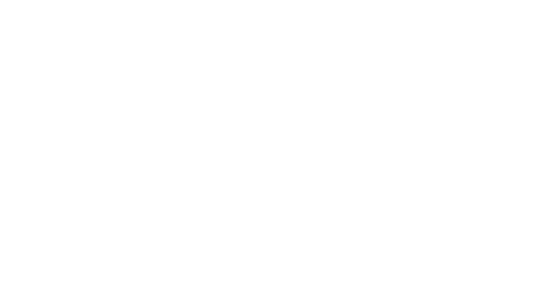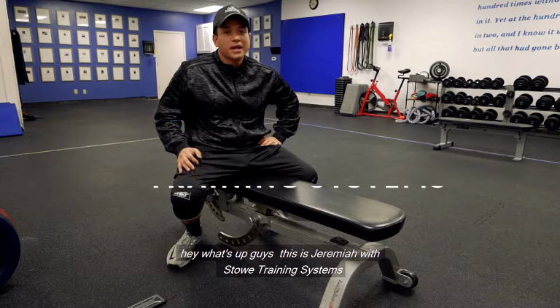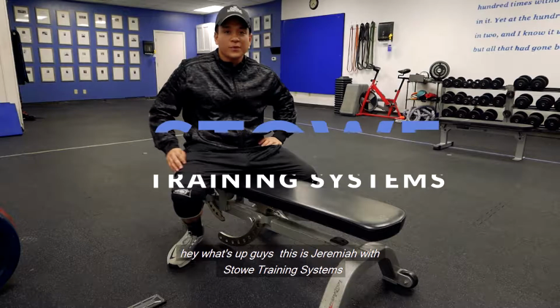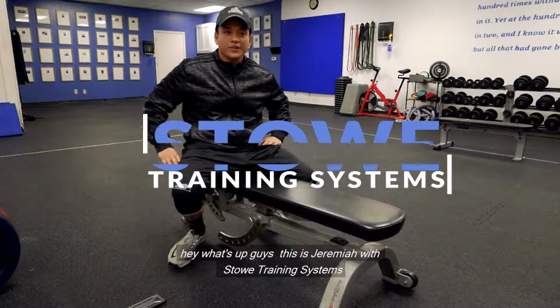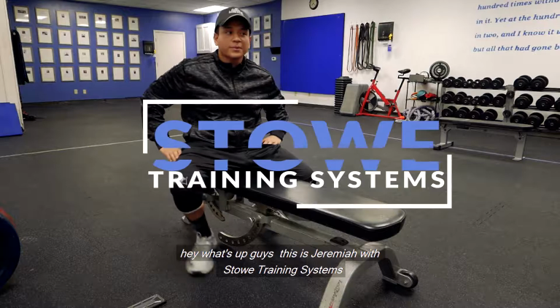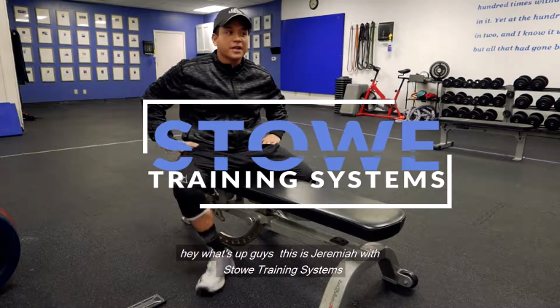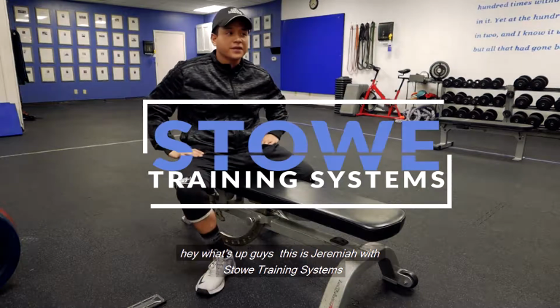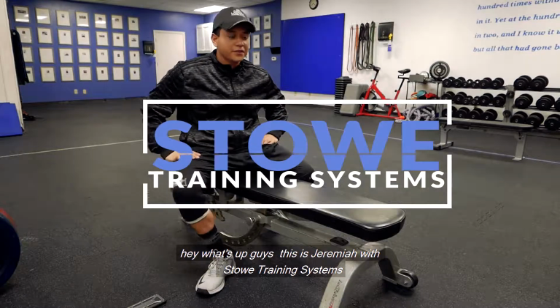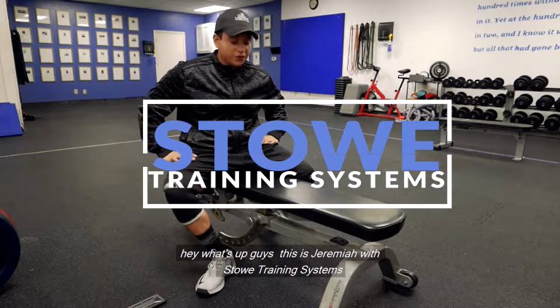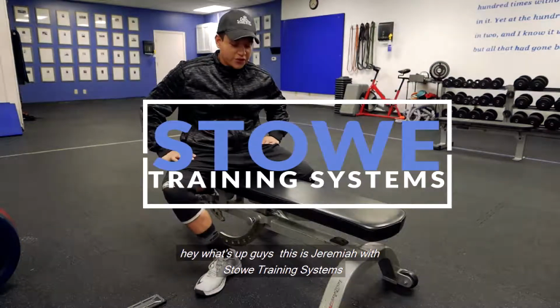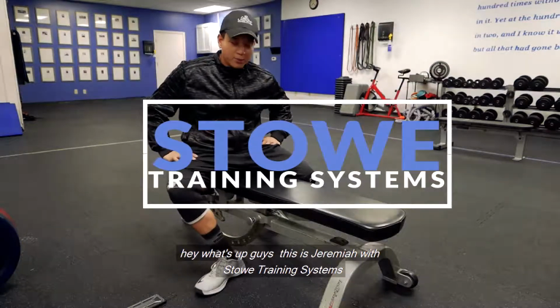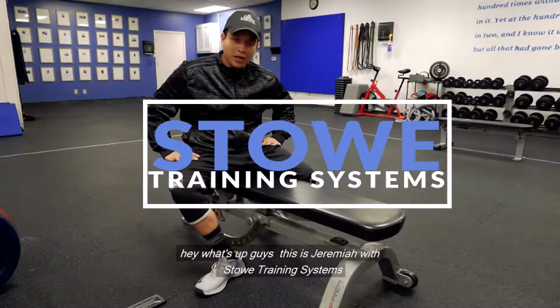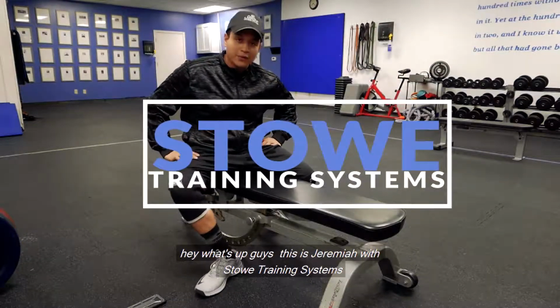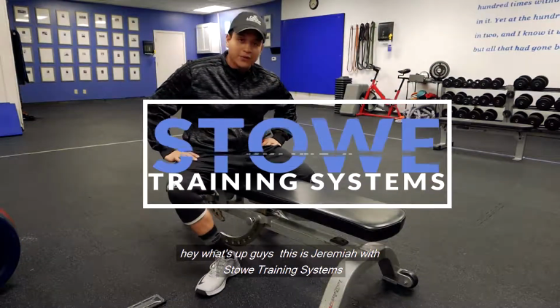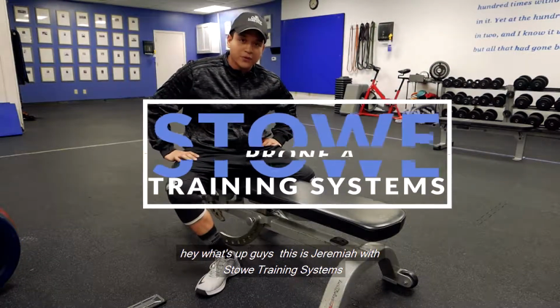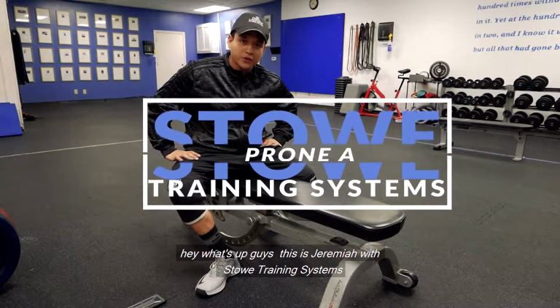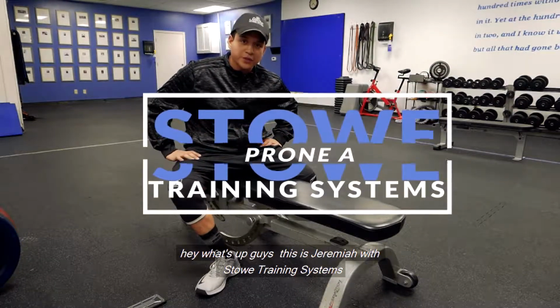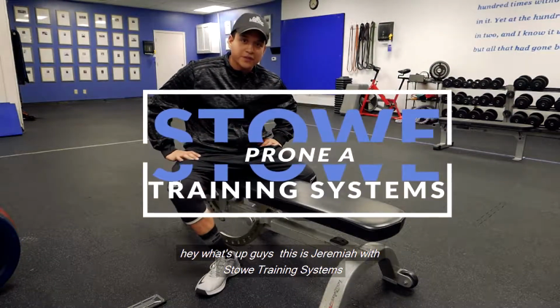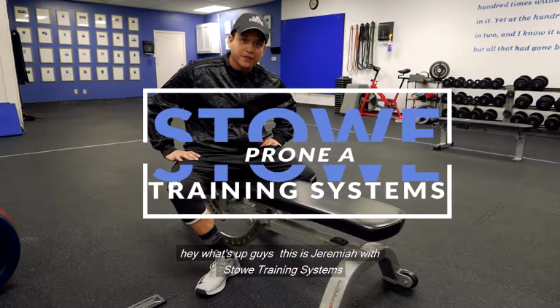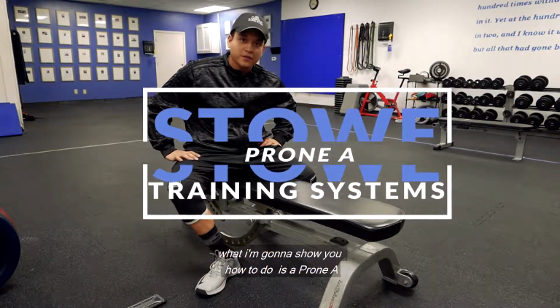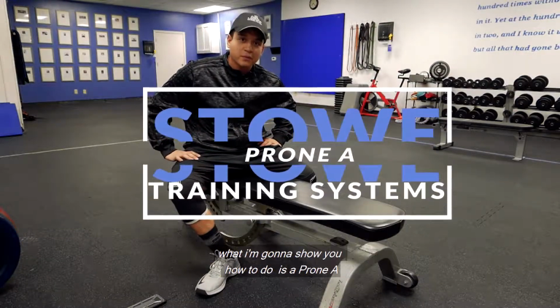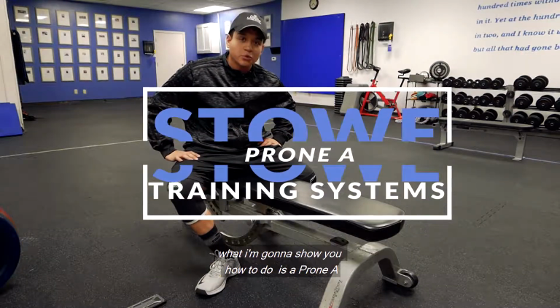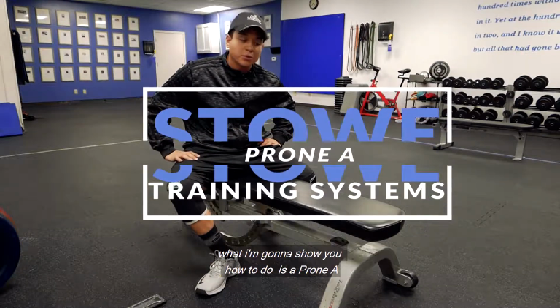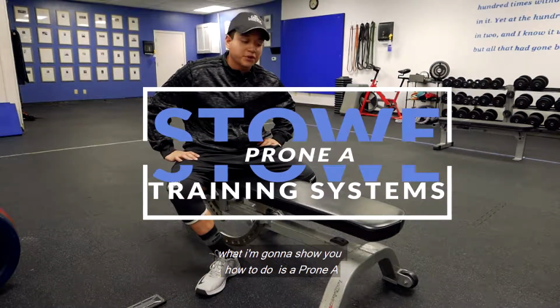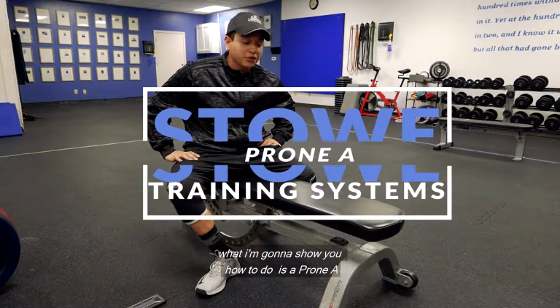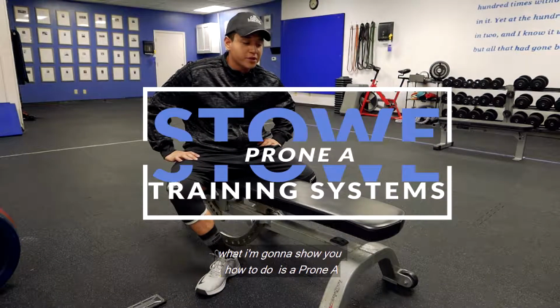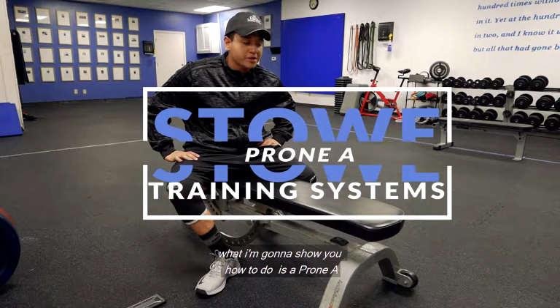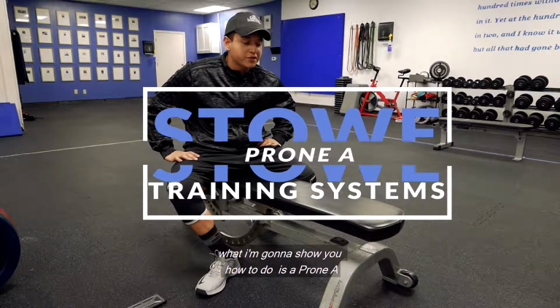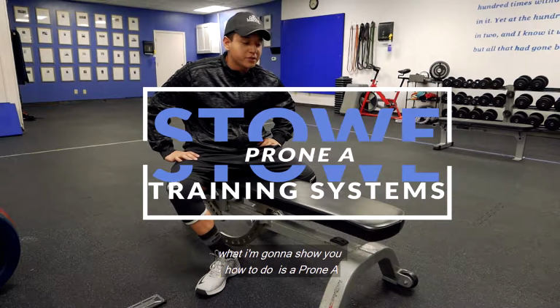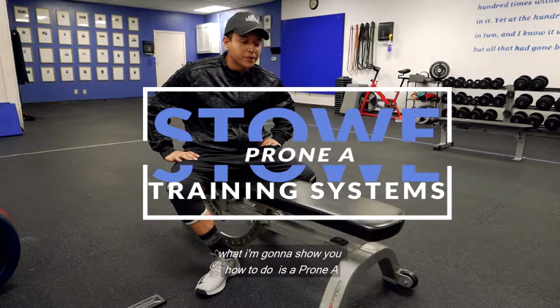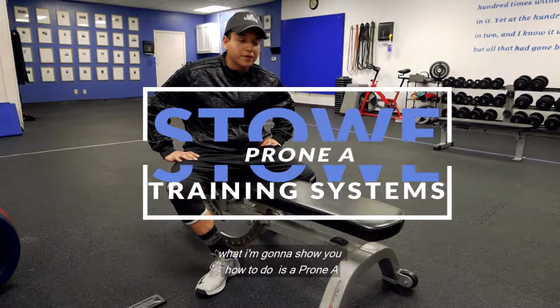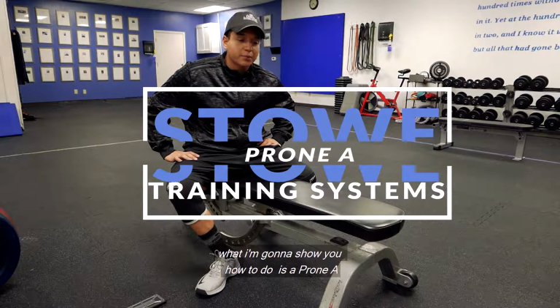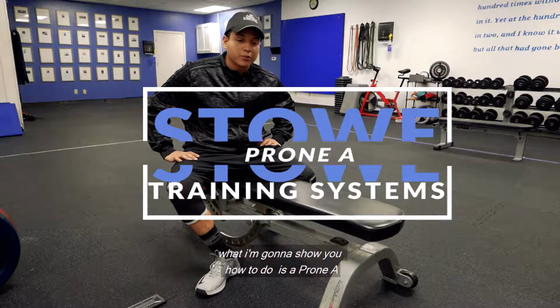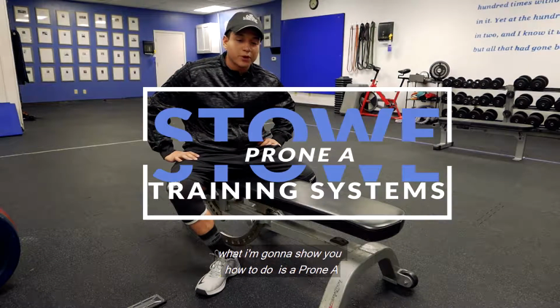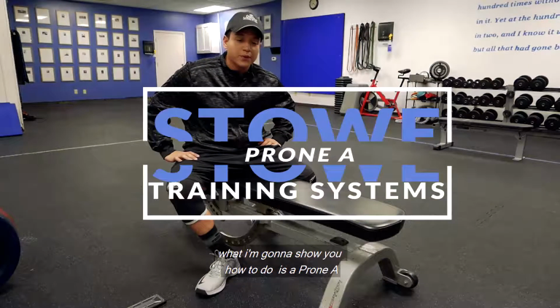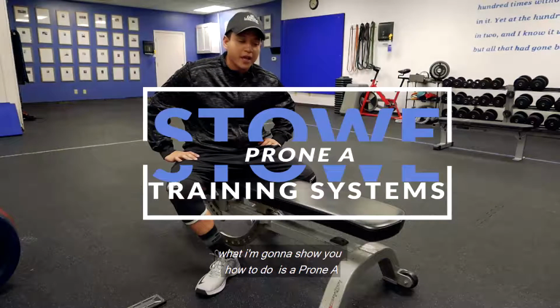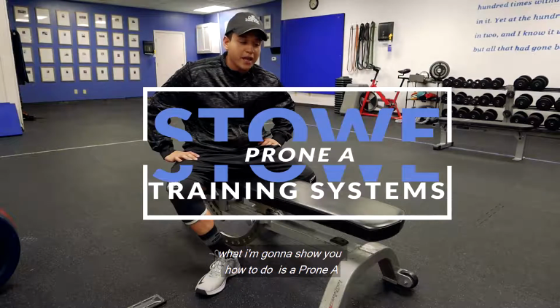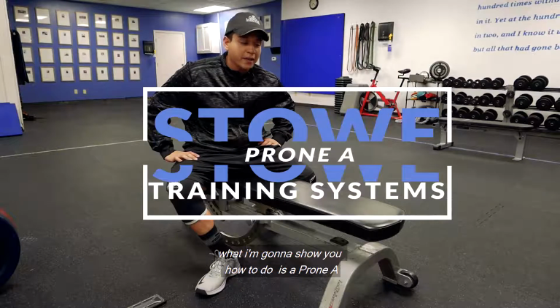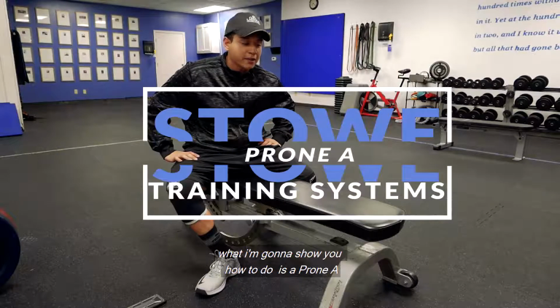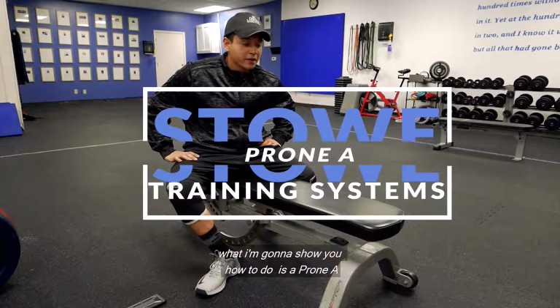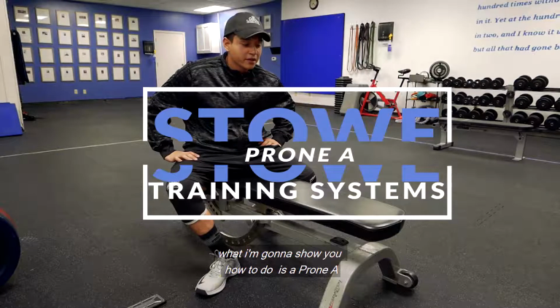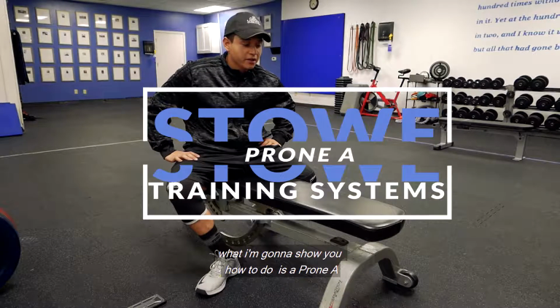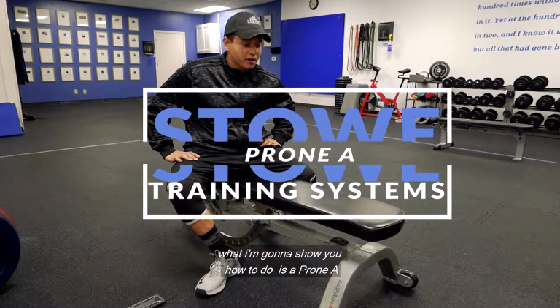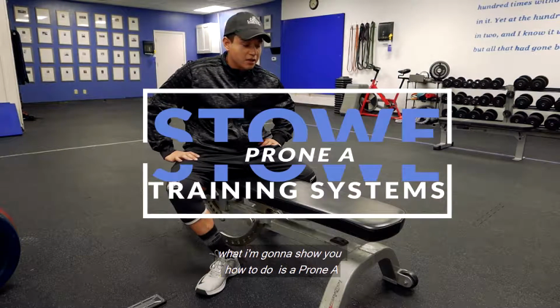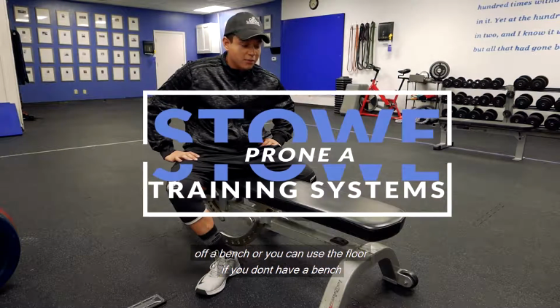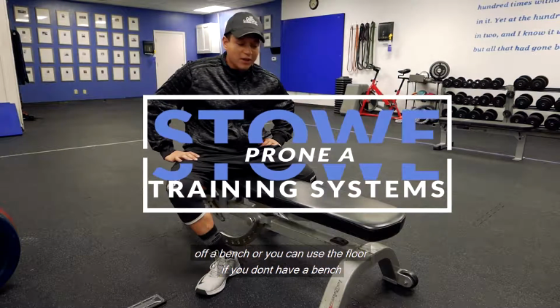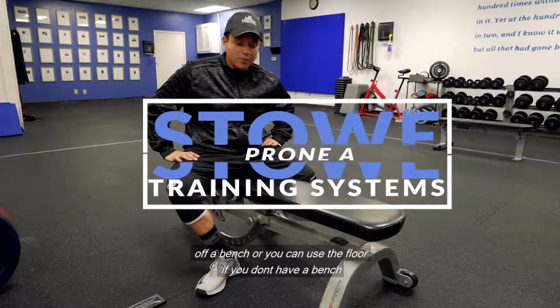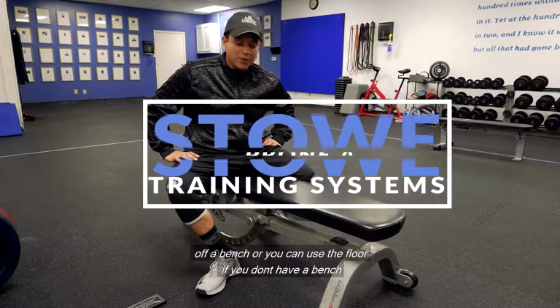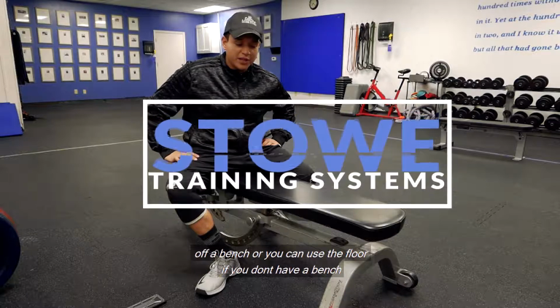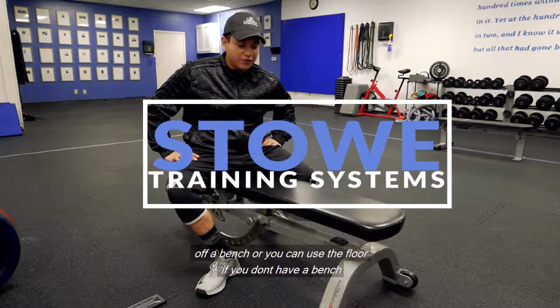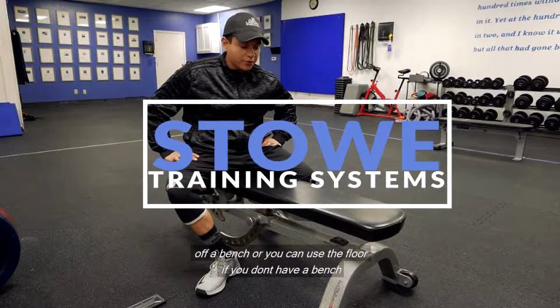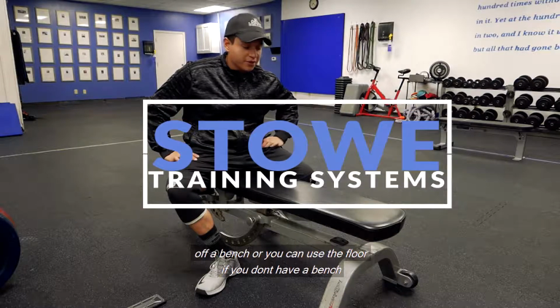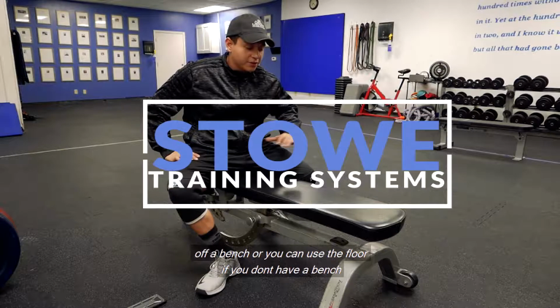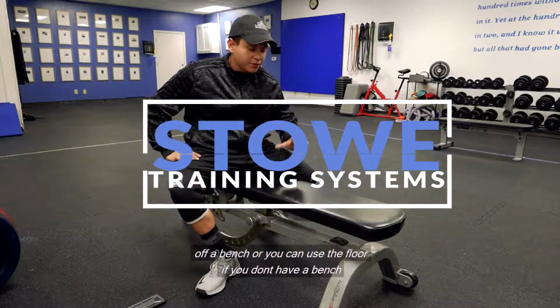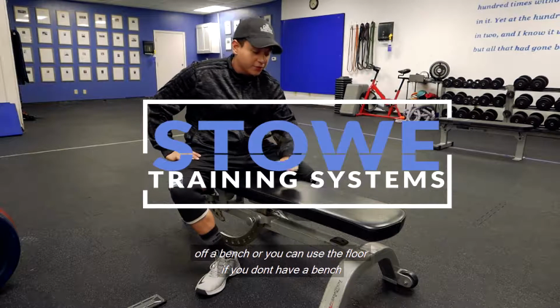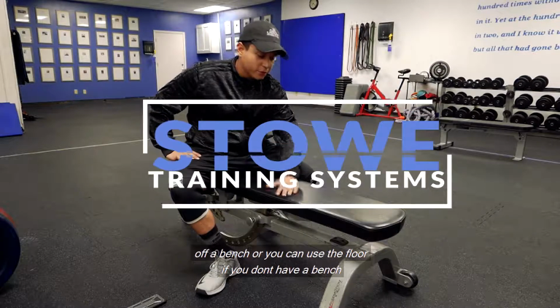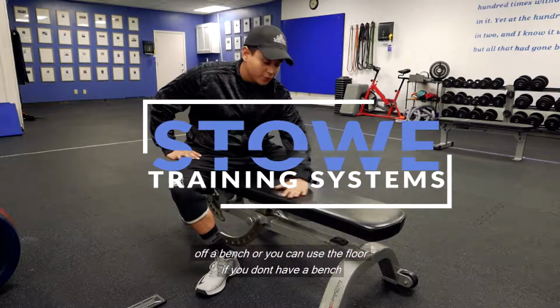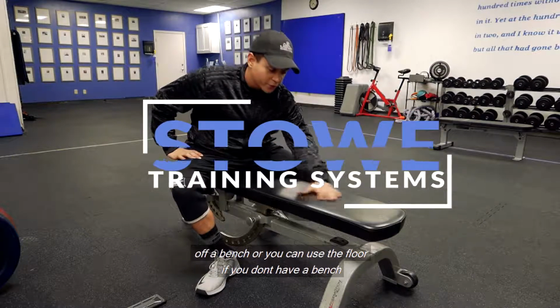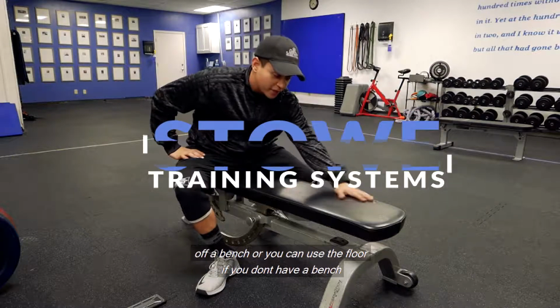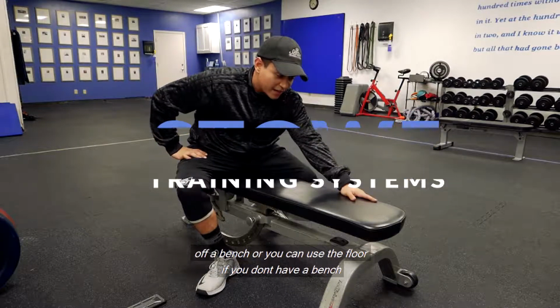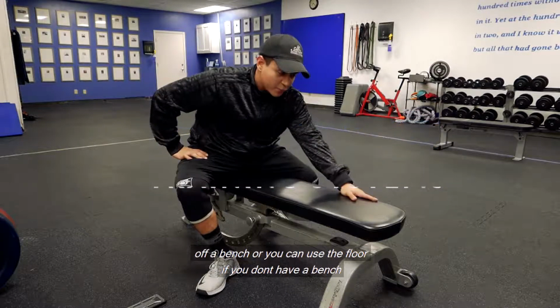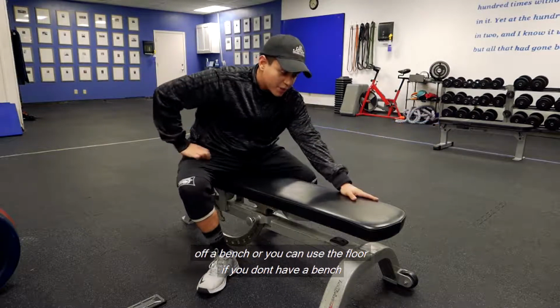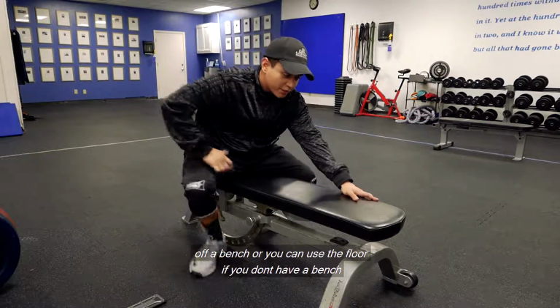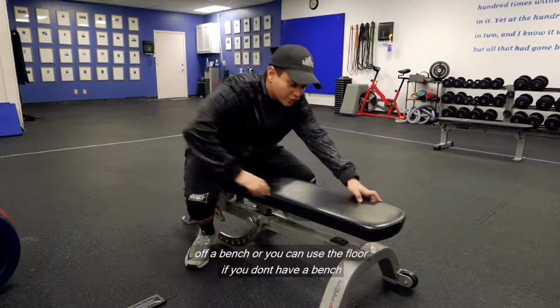Hey, what's up guys? This is Jeremiah with Stowe Training Systems. What I want to show you how to do is a prone A off the bench, or you can use the floor if you don't have a bench.